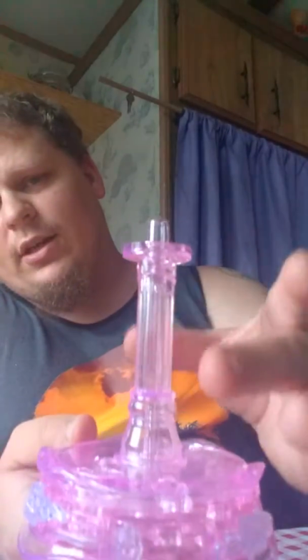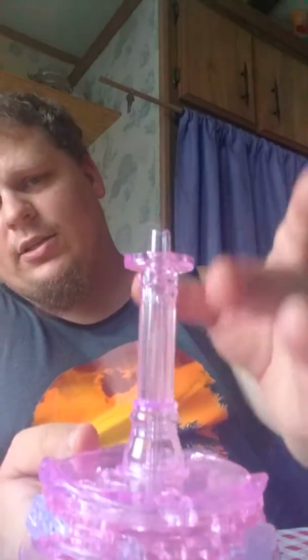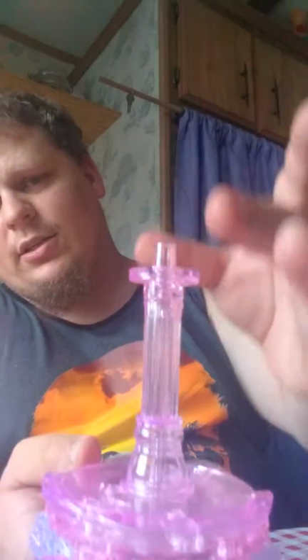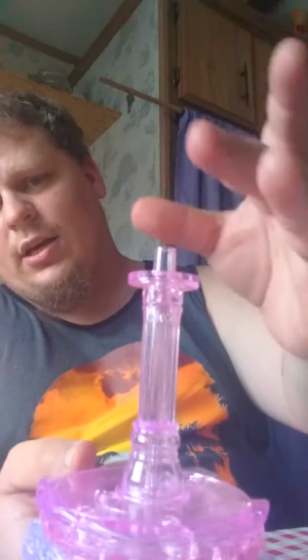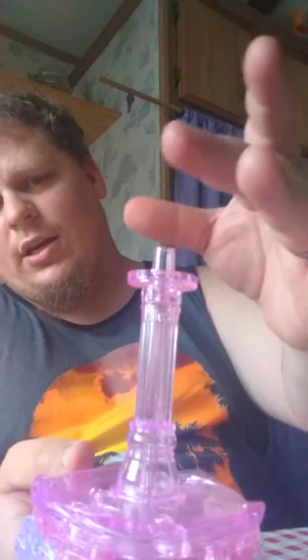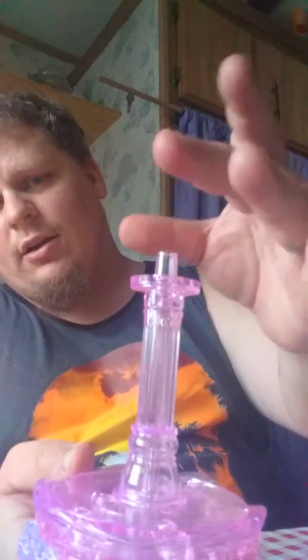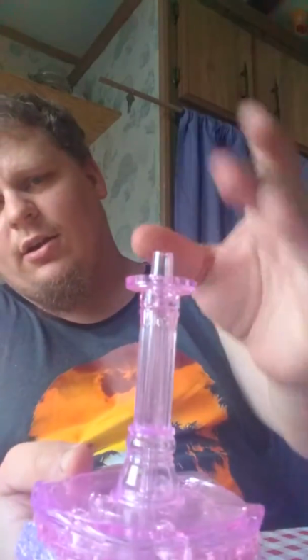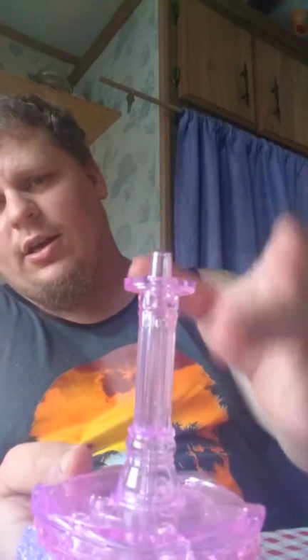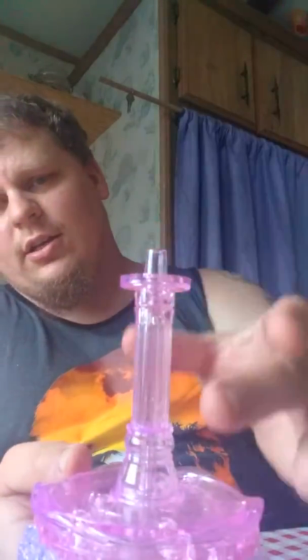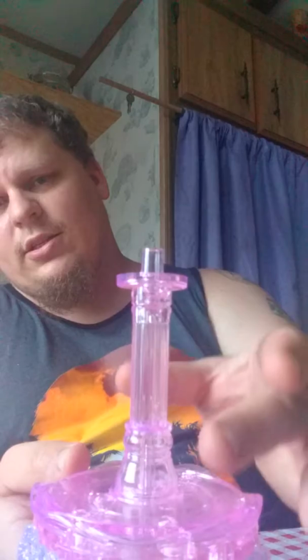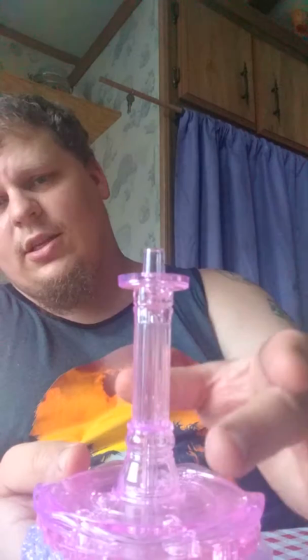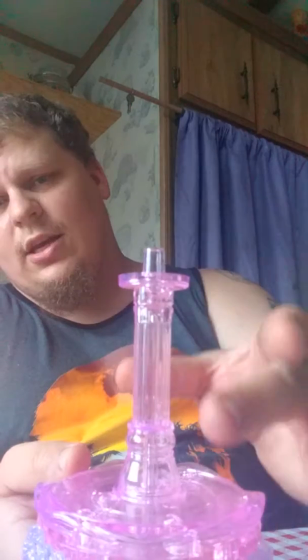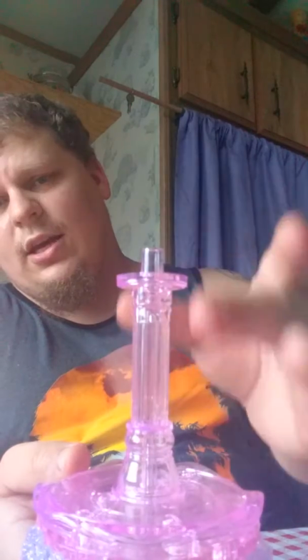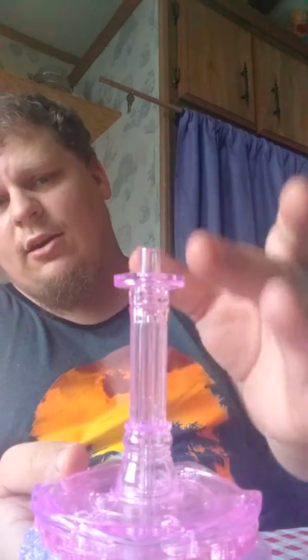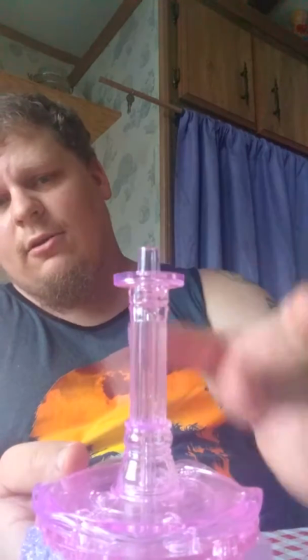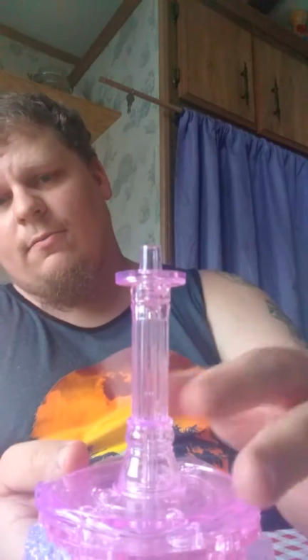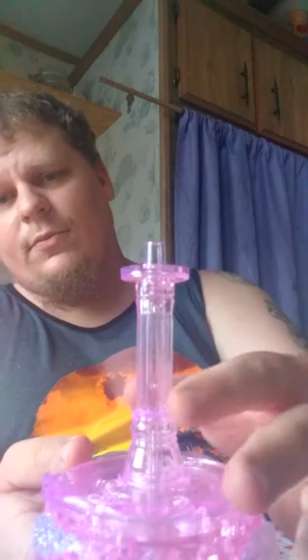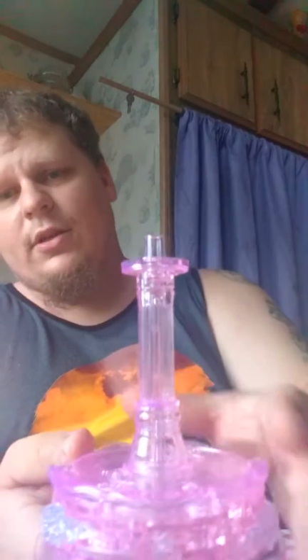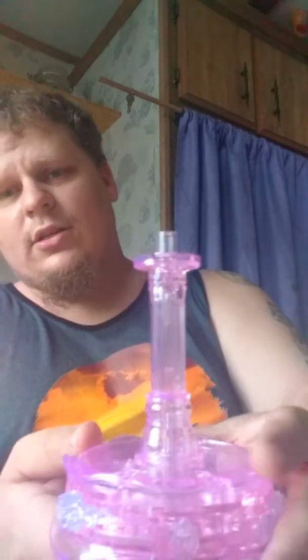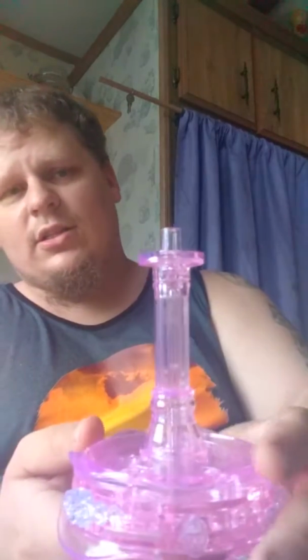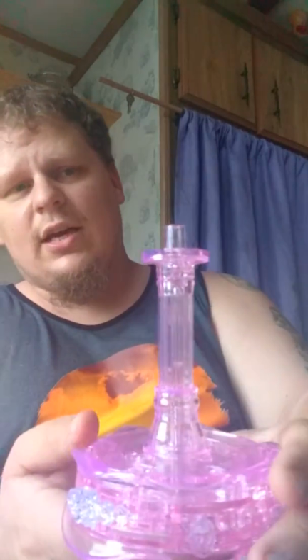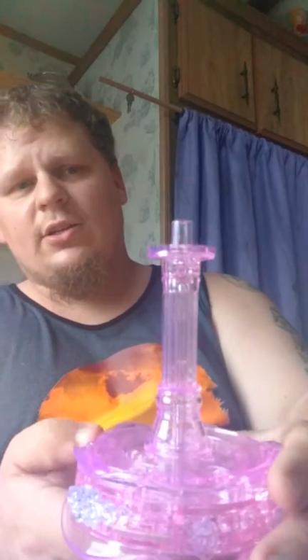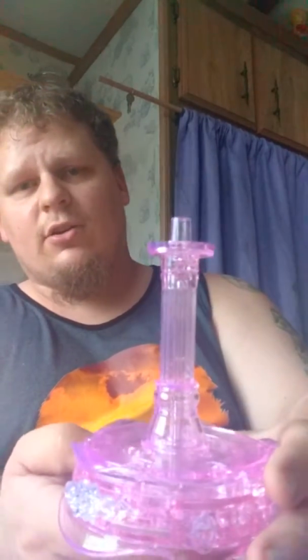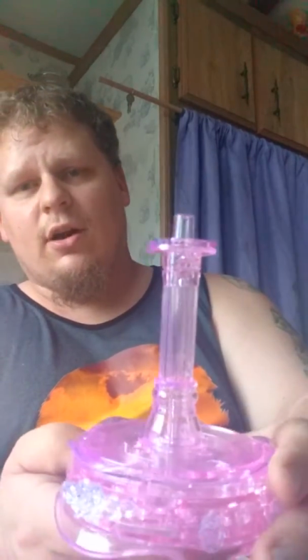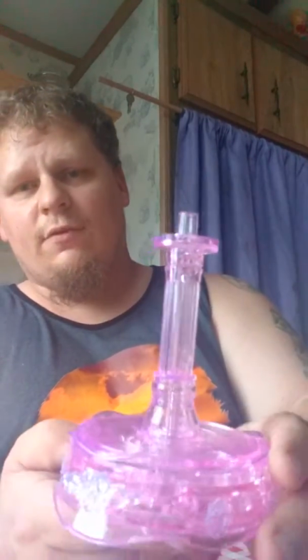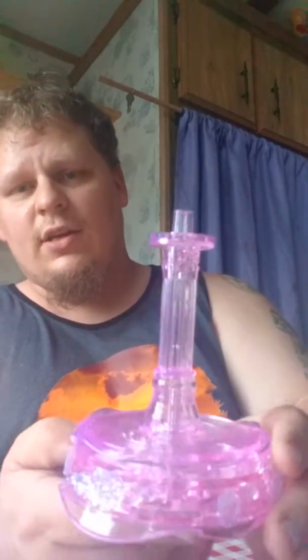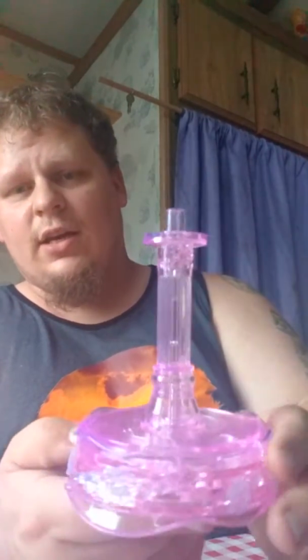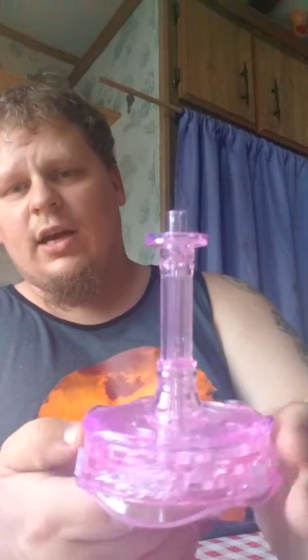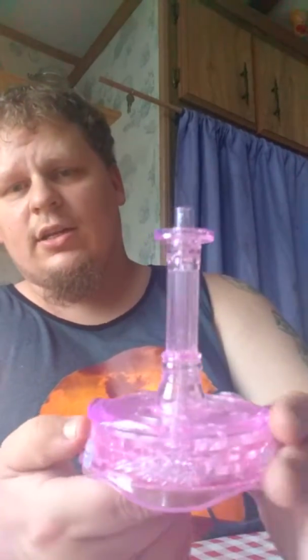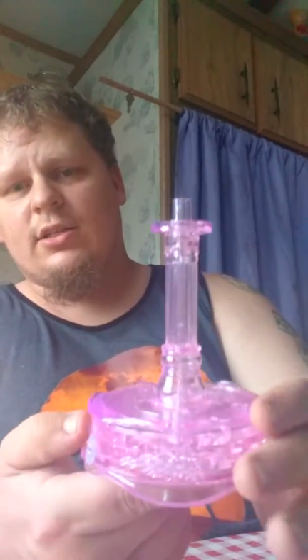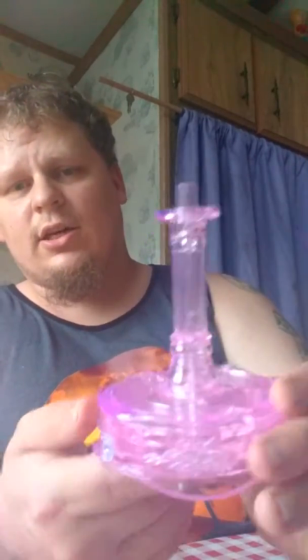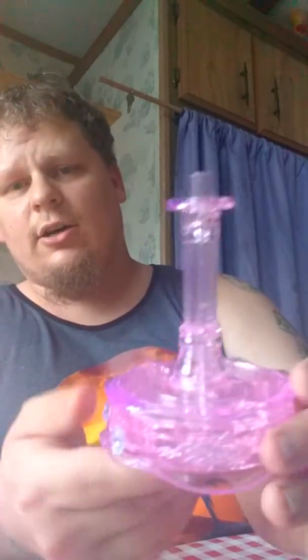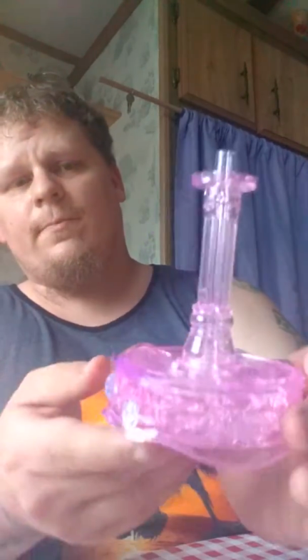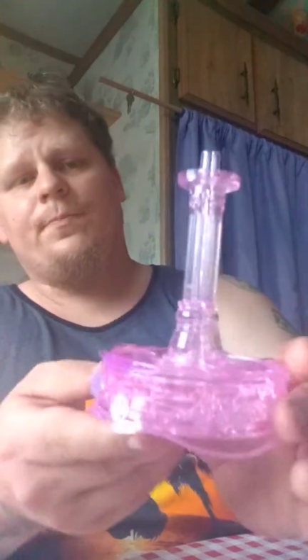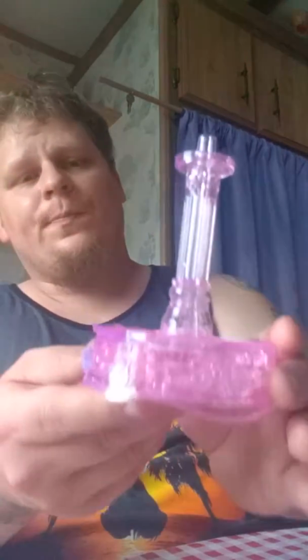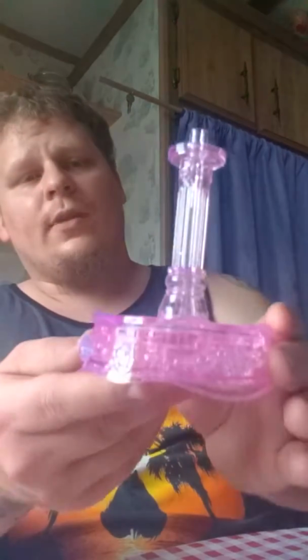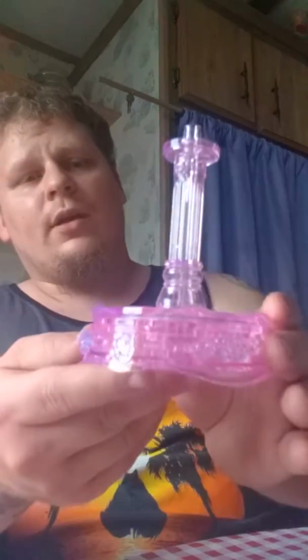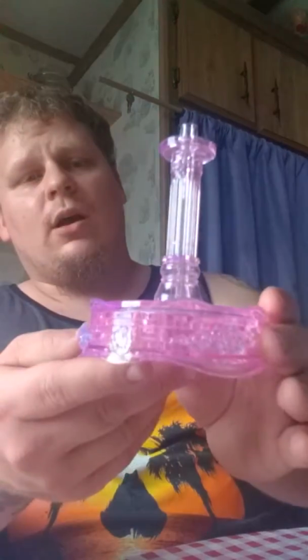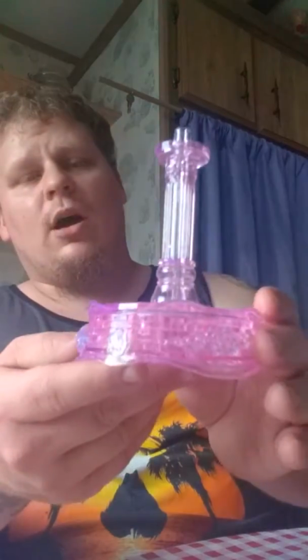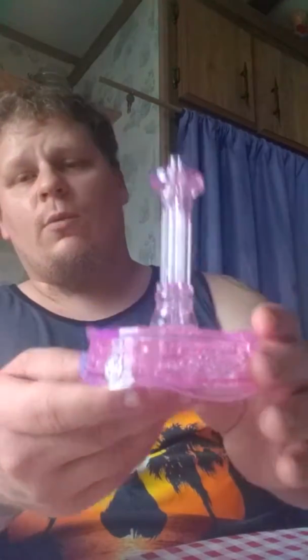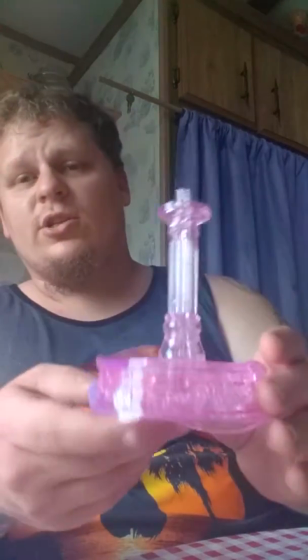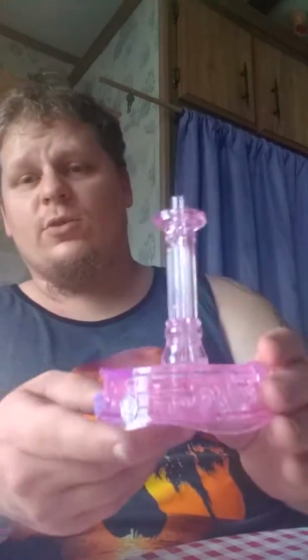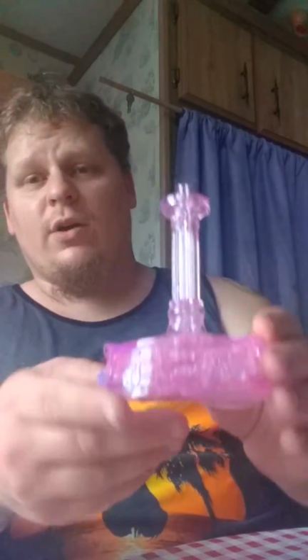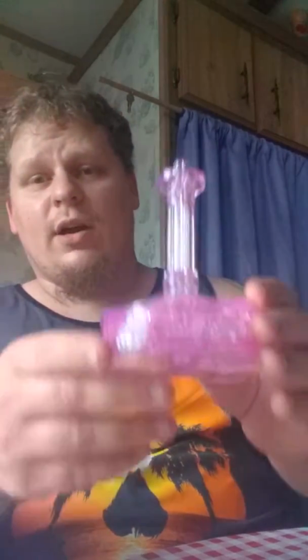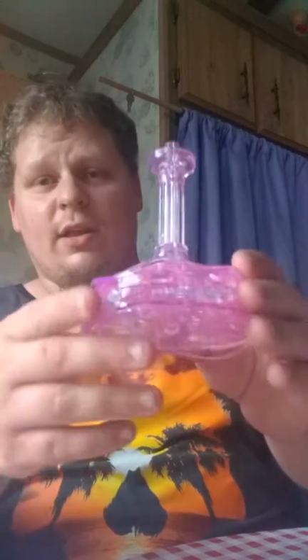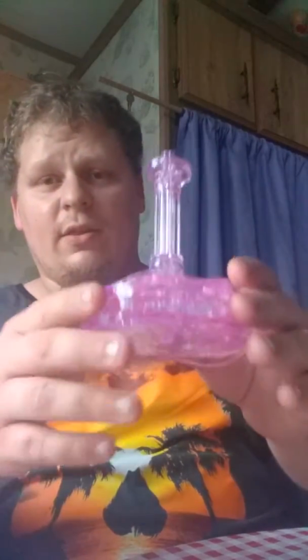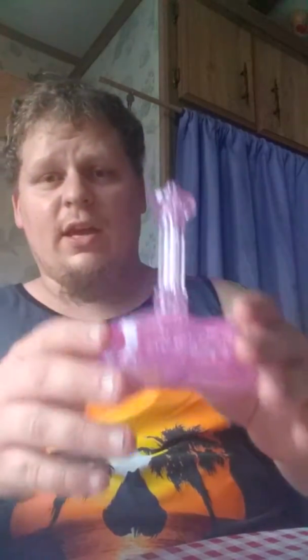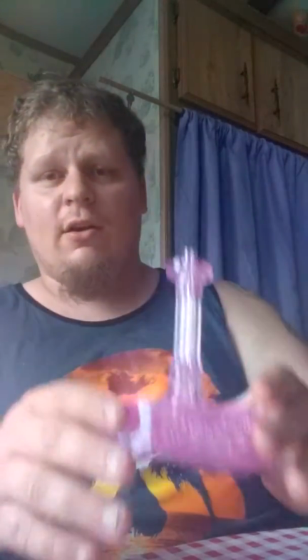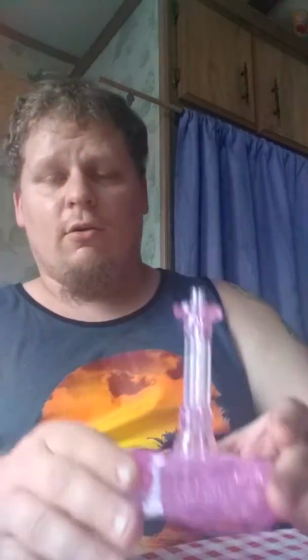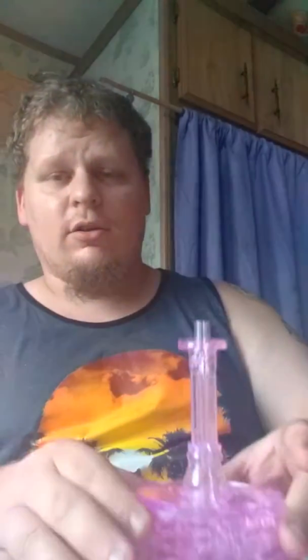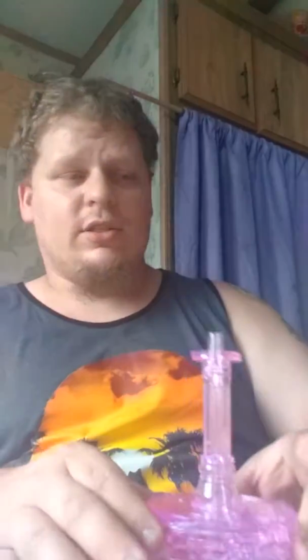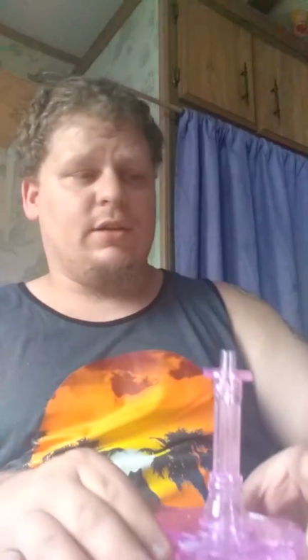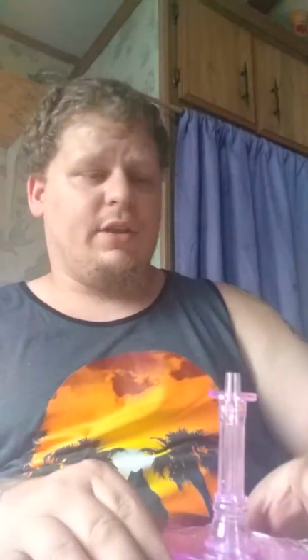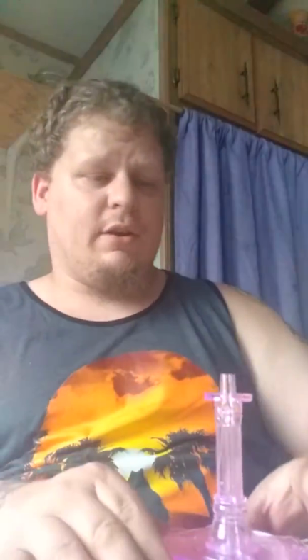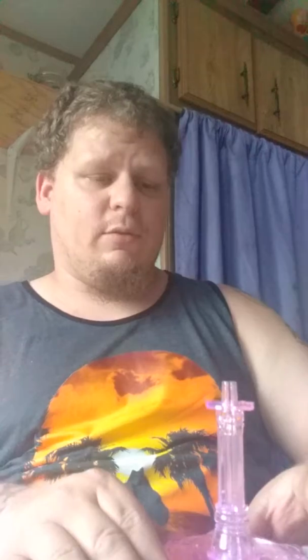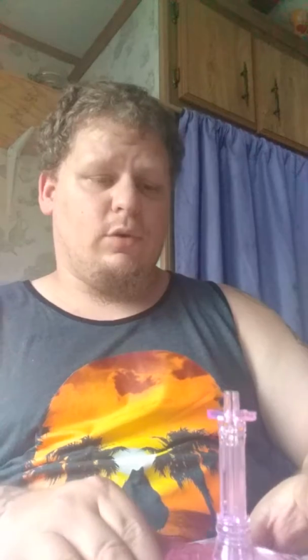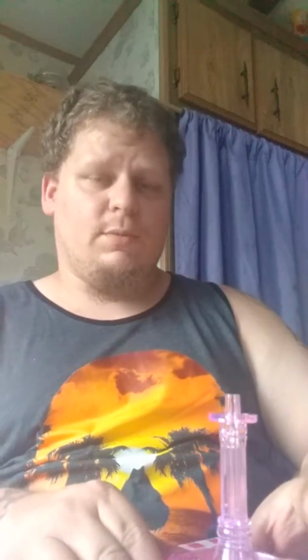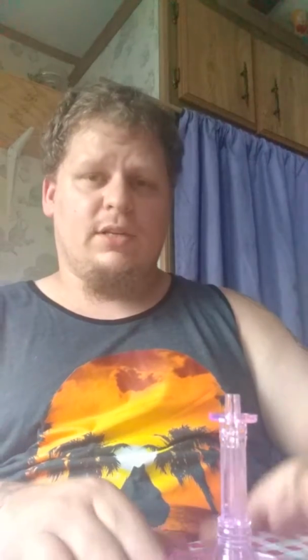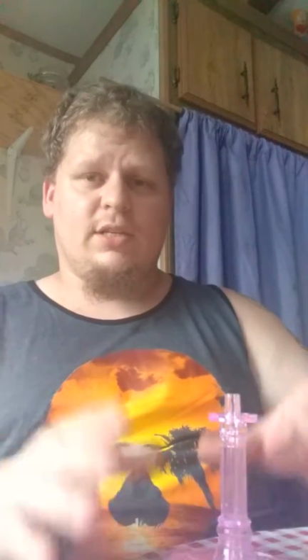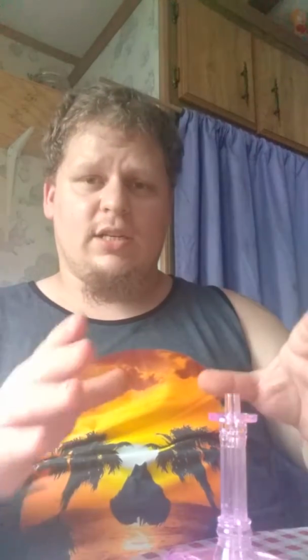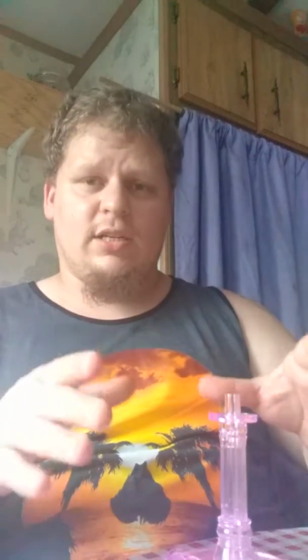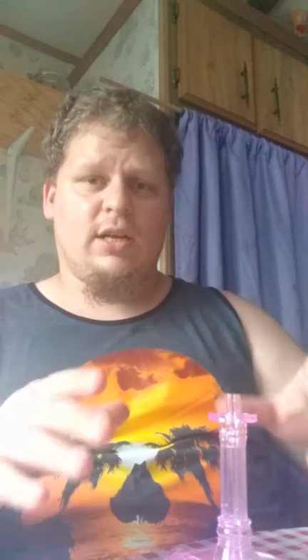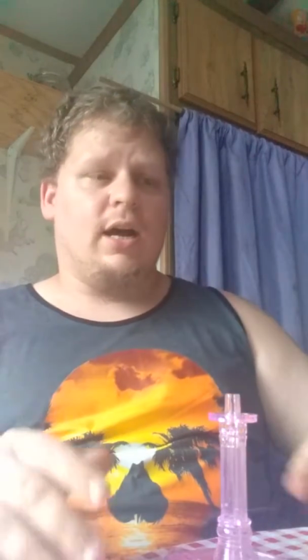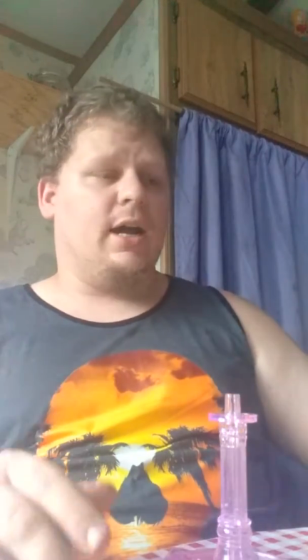This here is the center of the carousel, which is where the horses and everything are going to be sitting on.